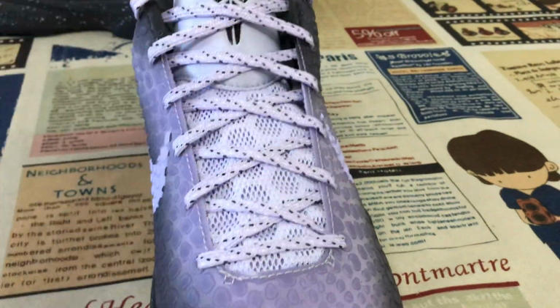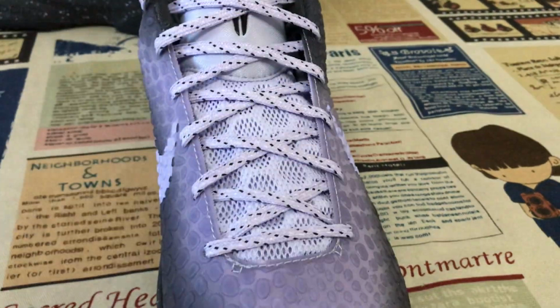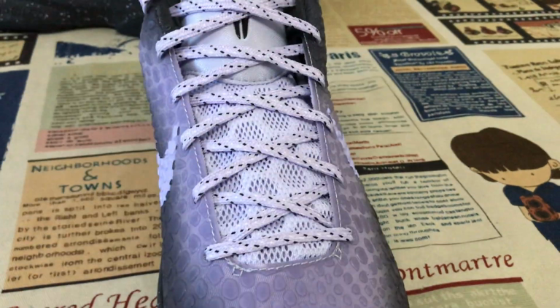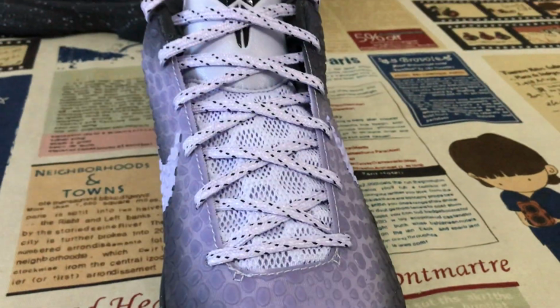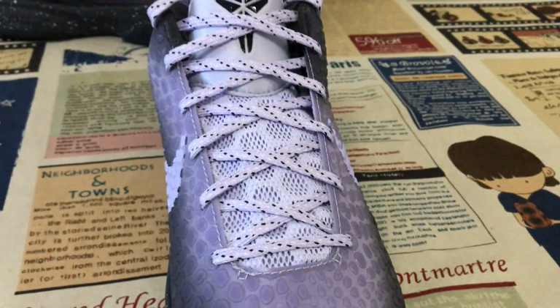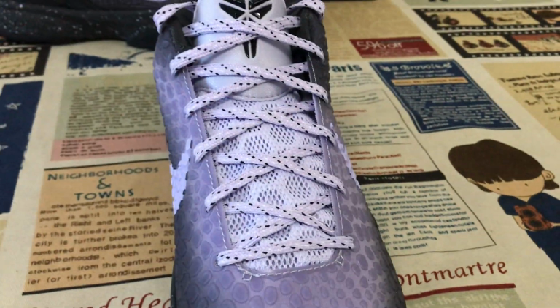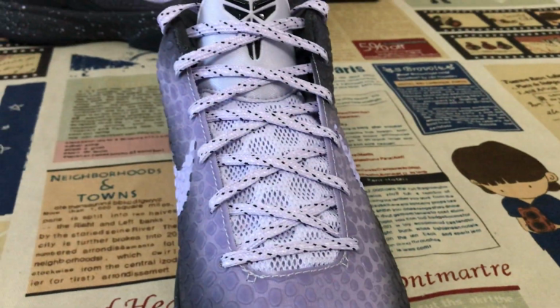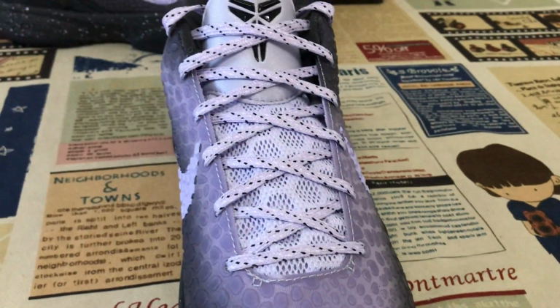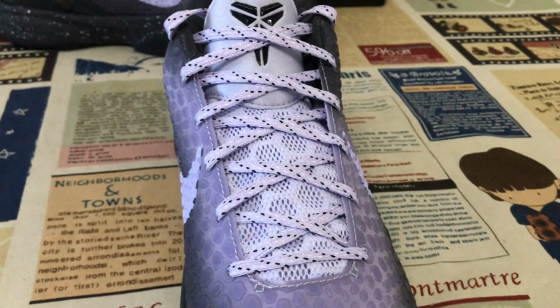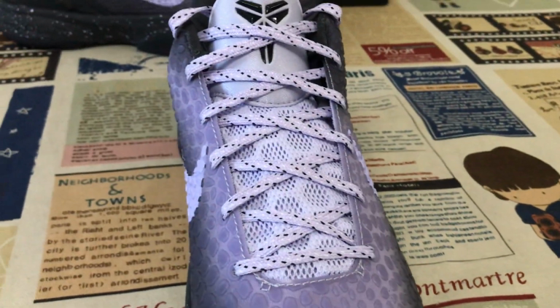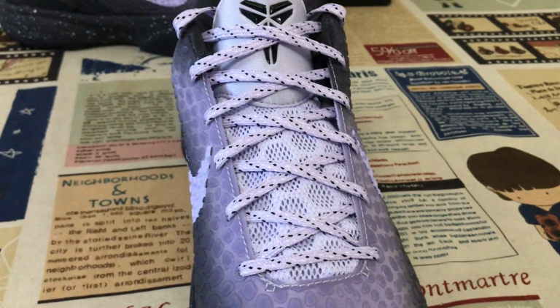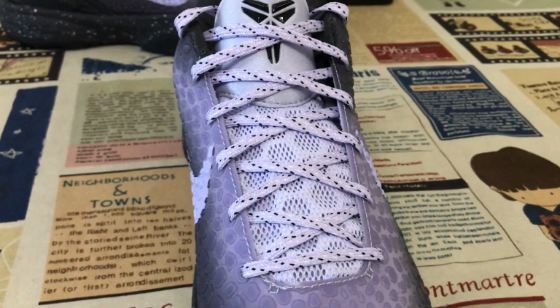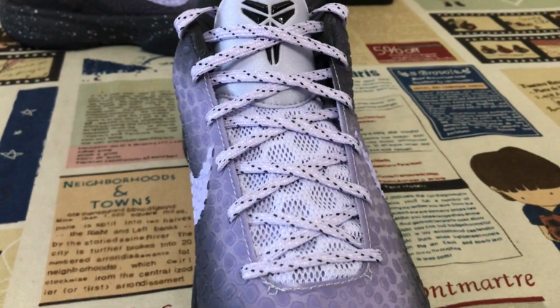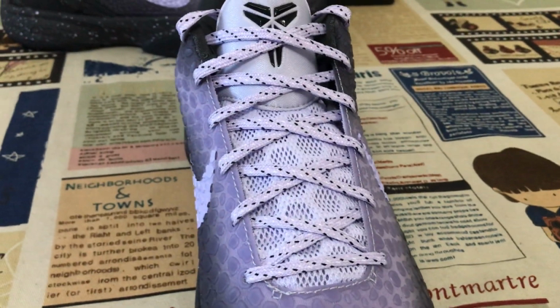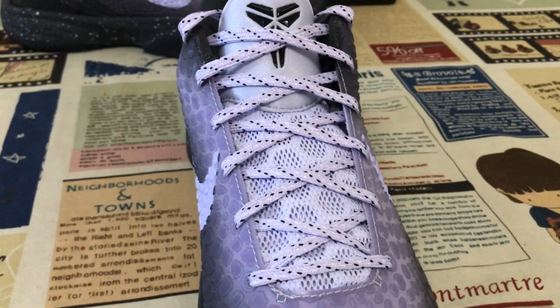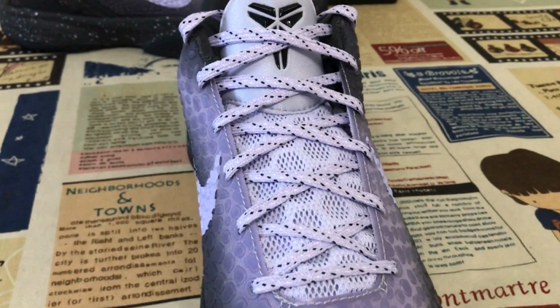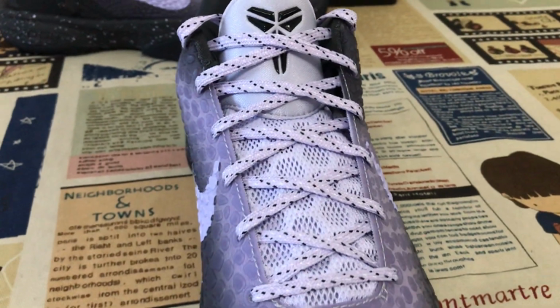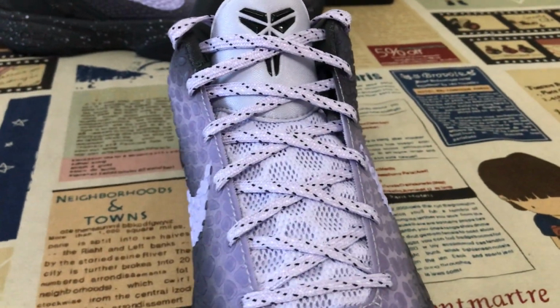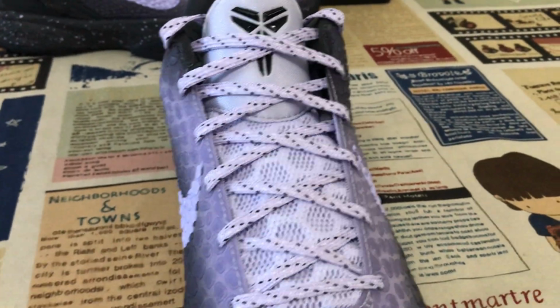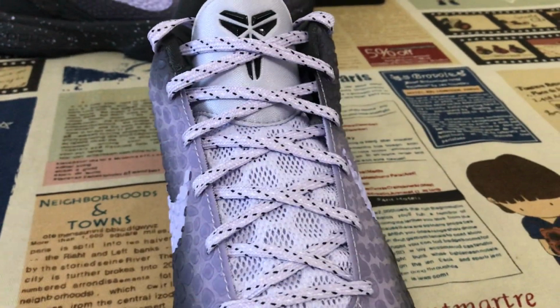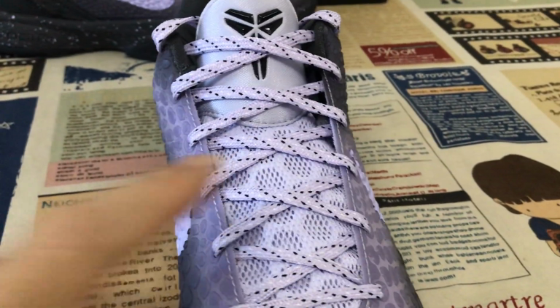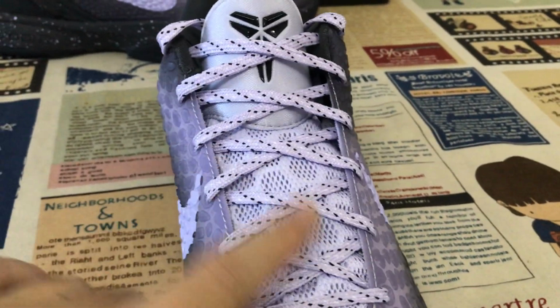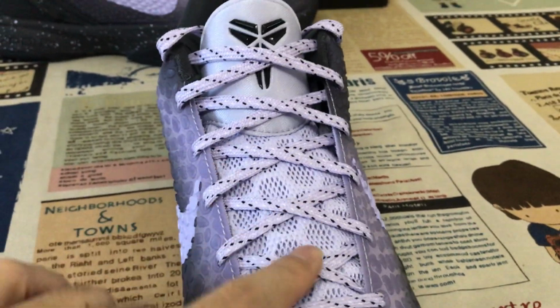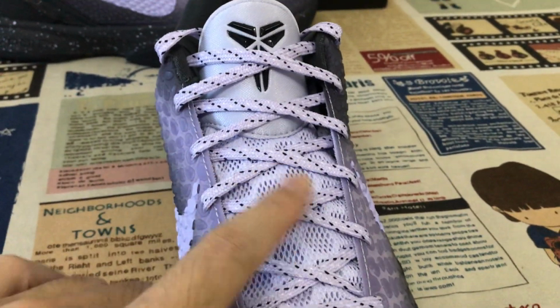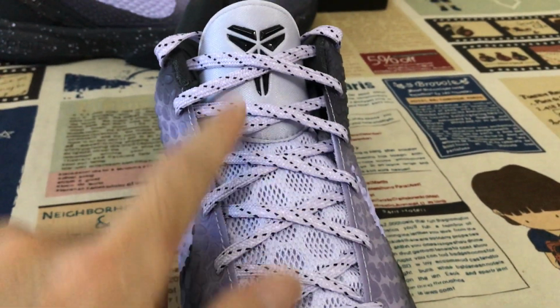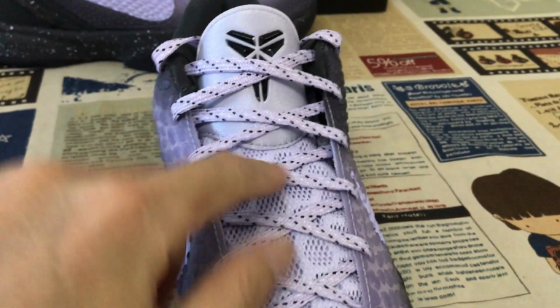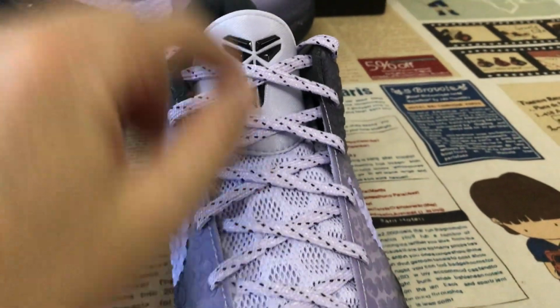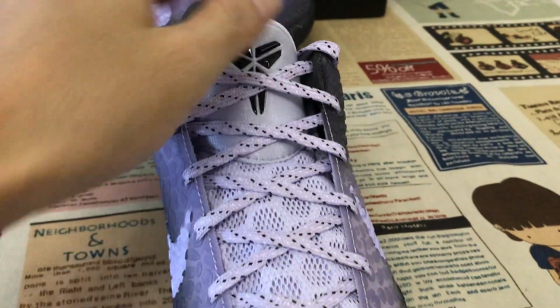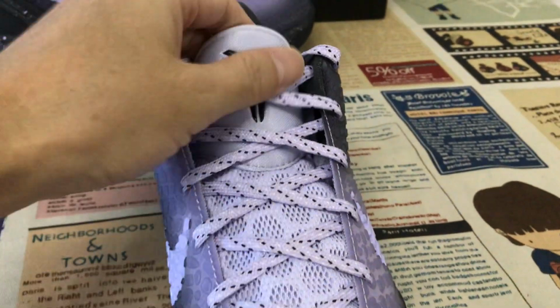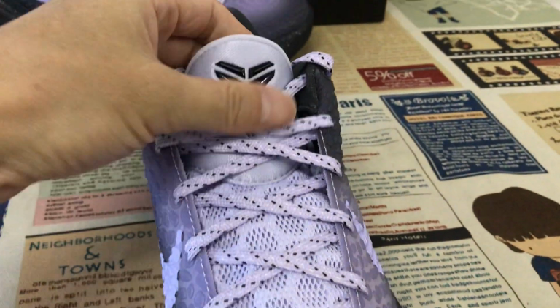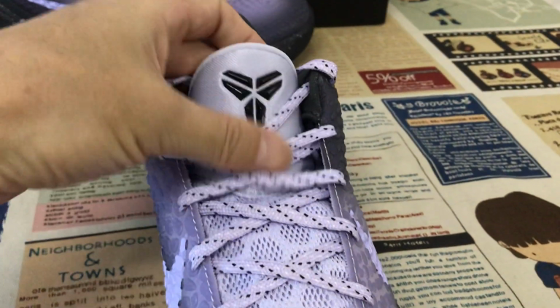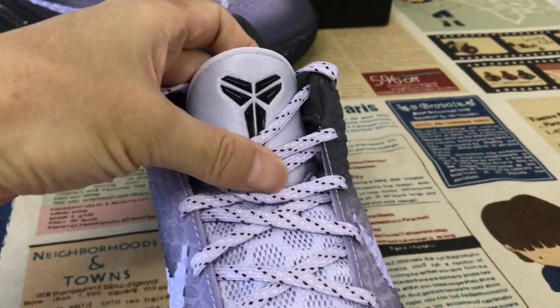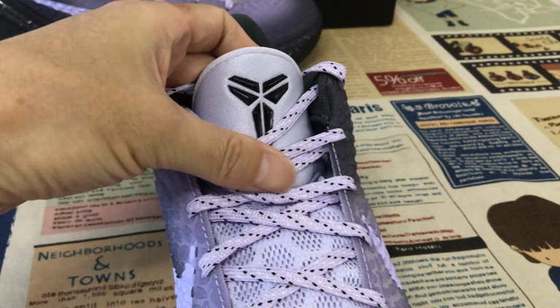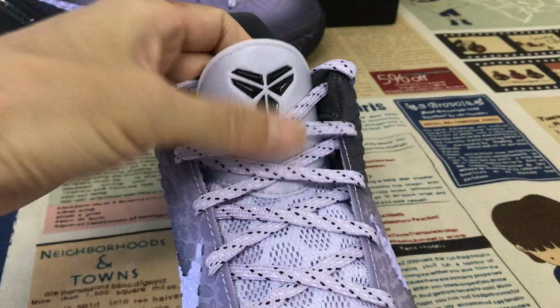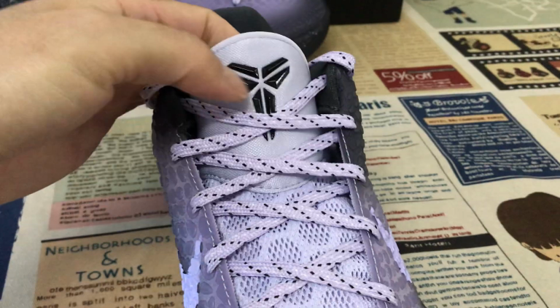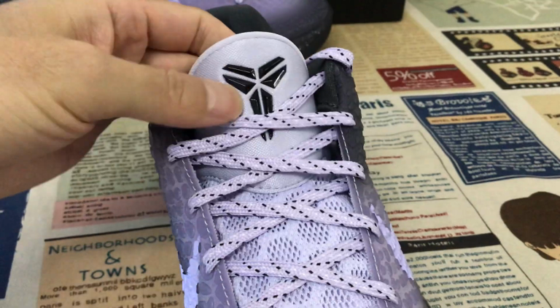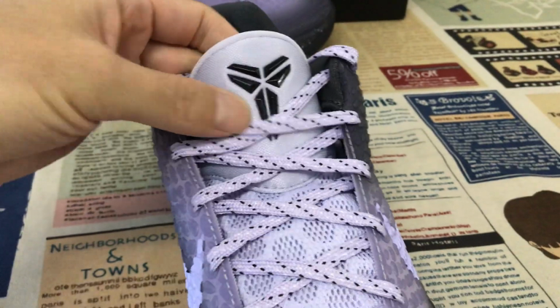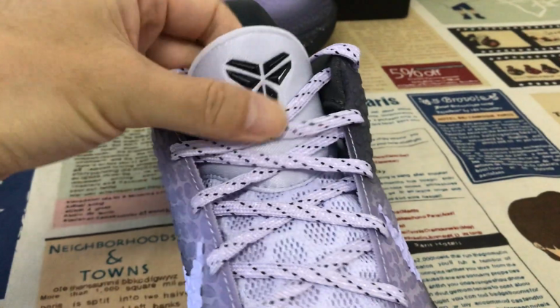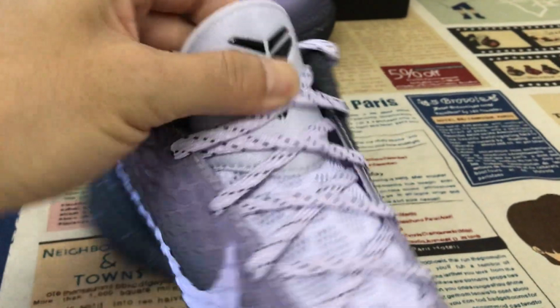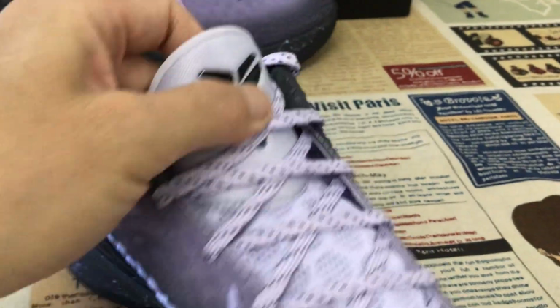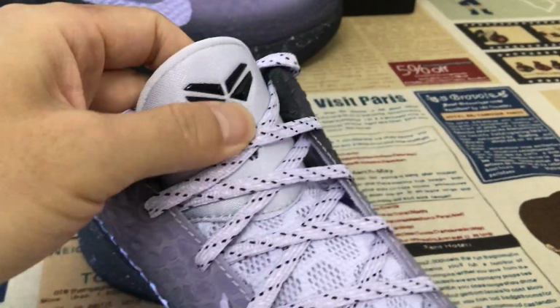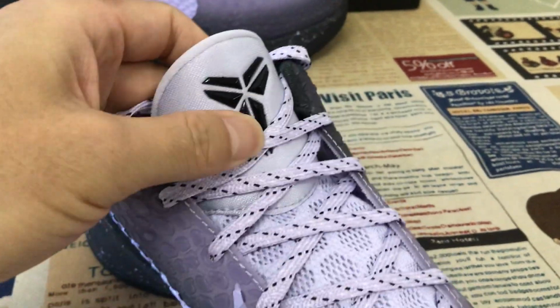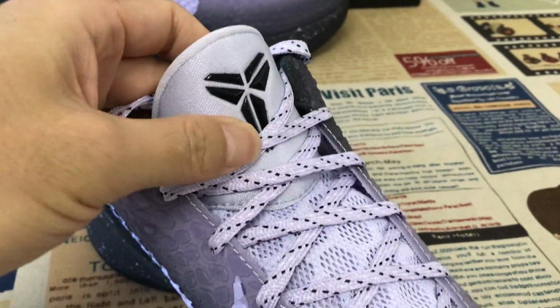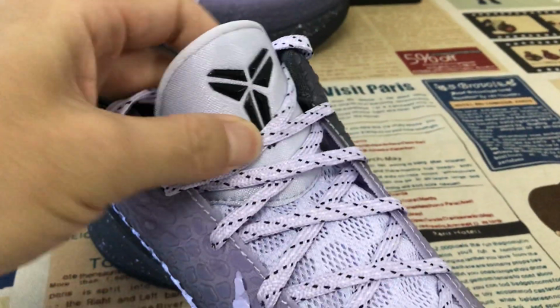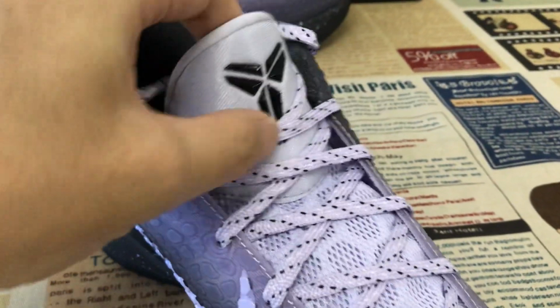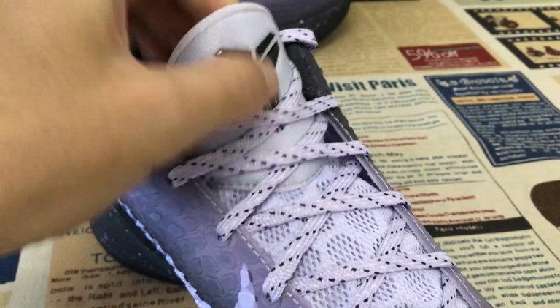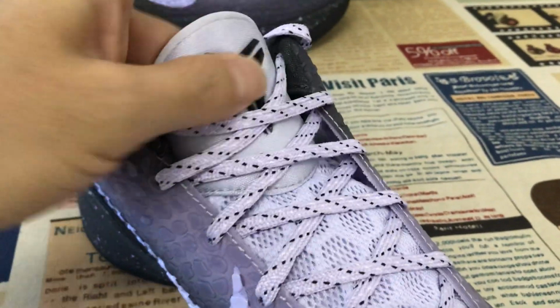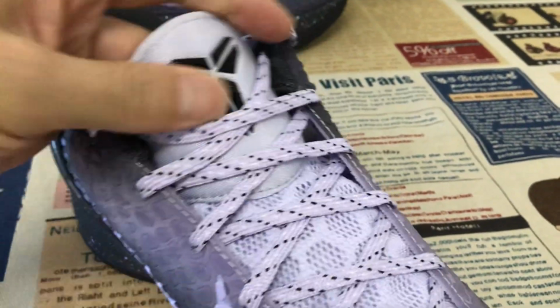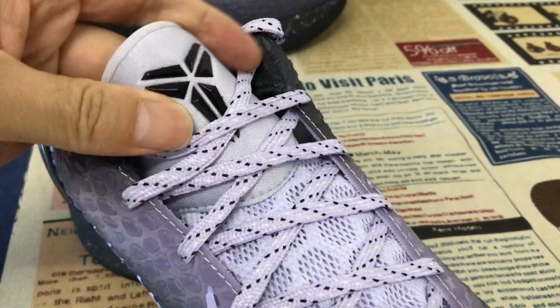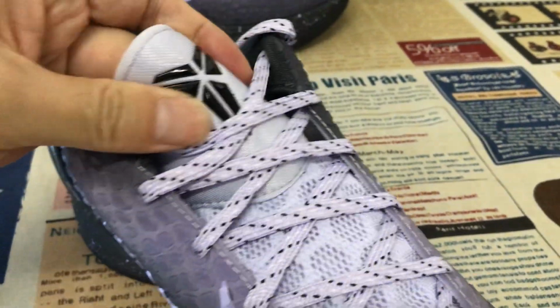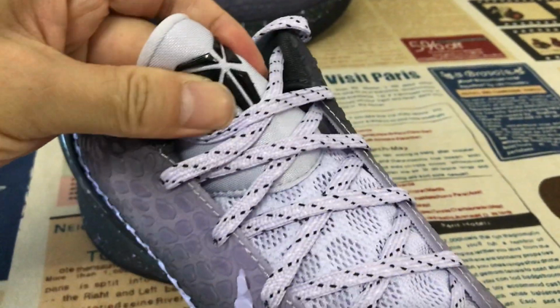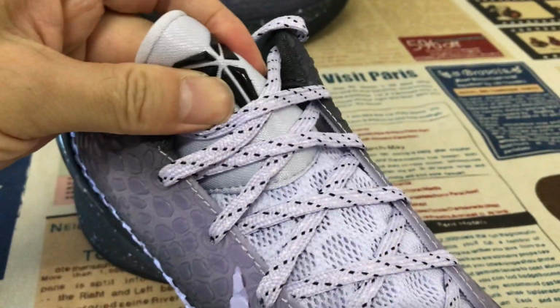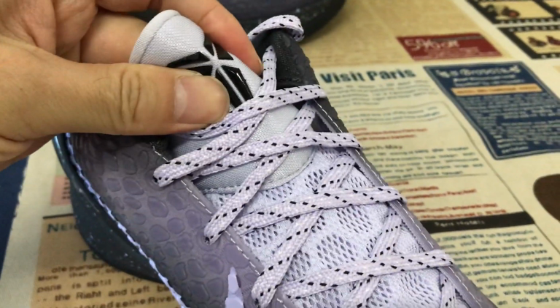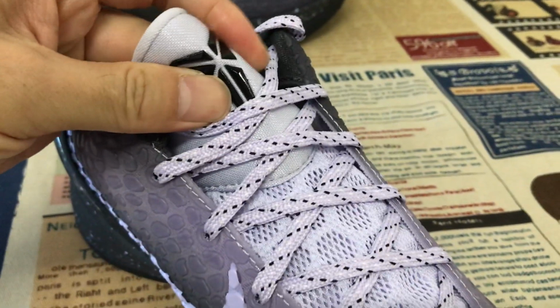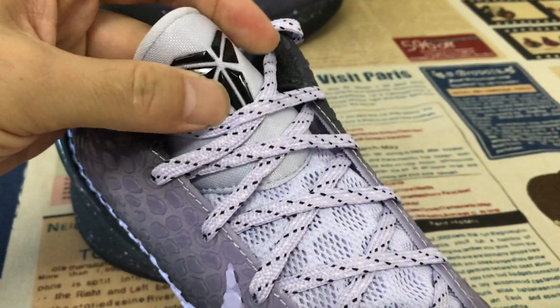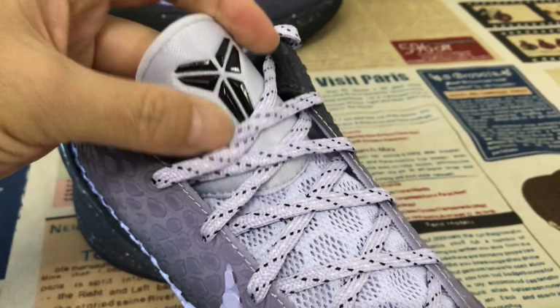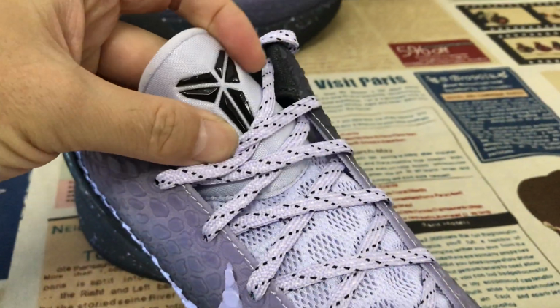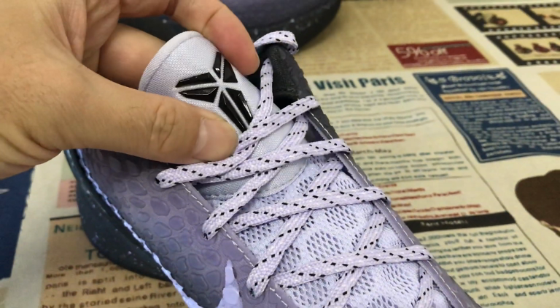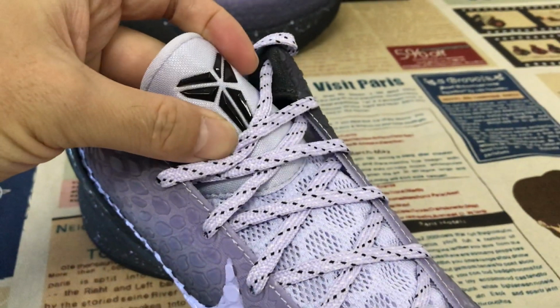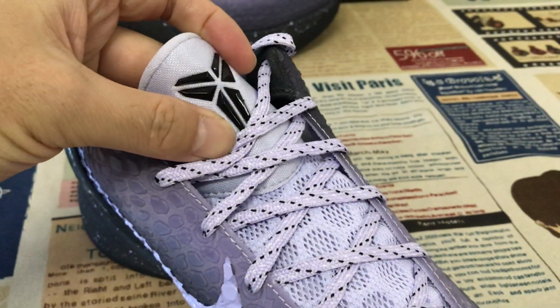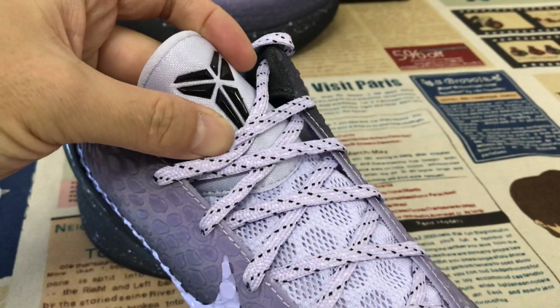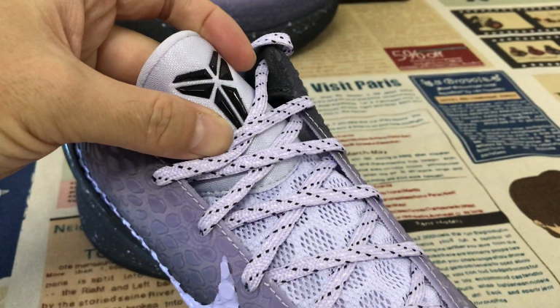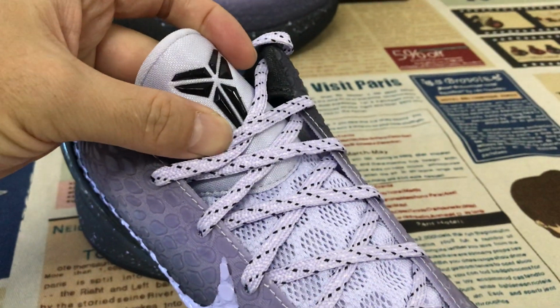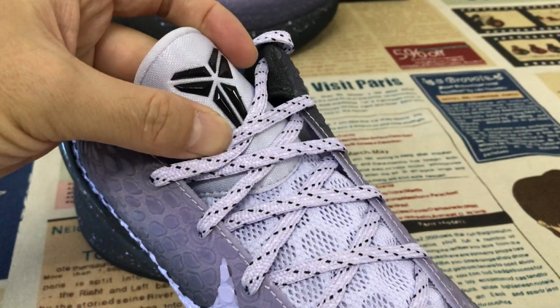Here's the tongue in light purple color, the suits lace, and here's the embossed design and the Kobe logo on the tongue.